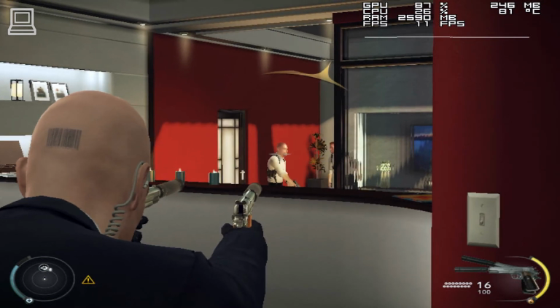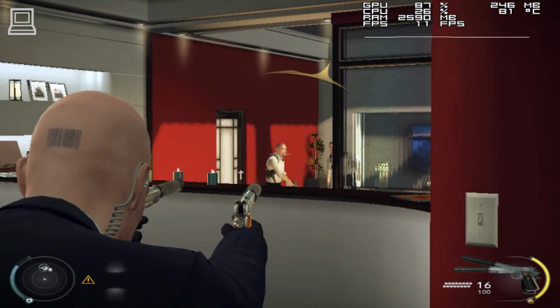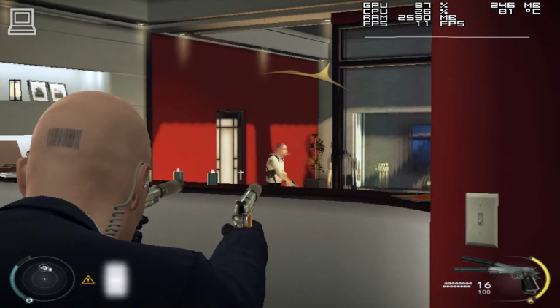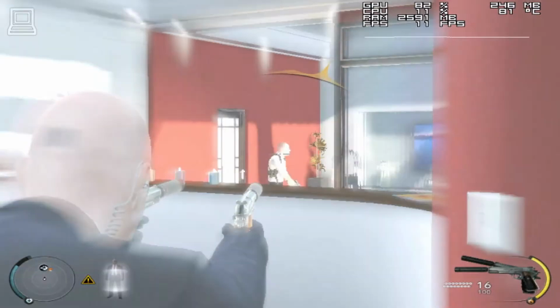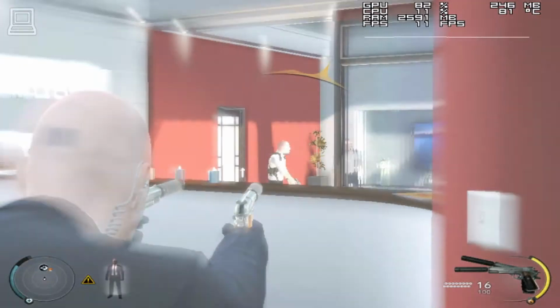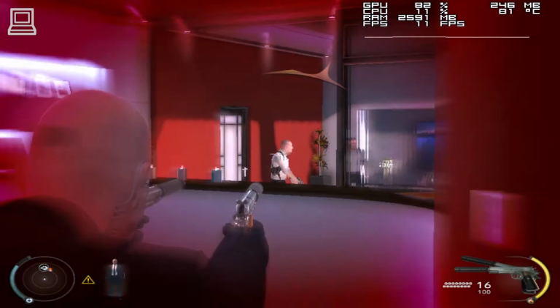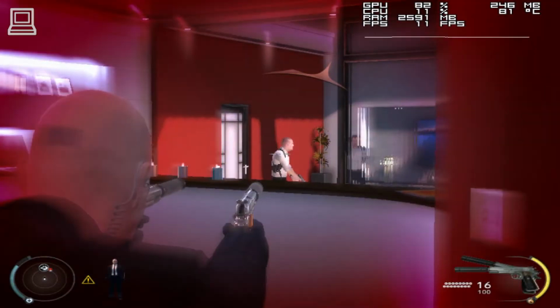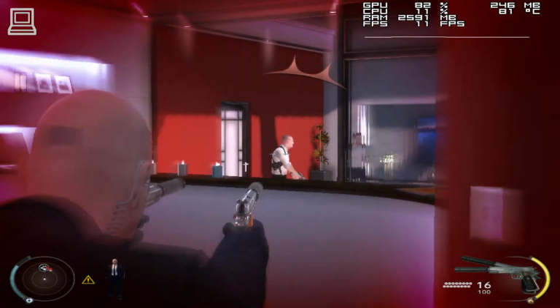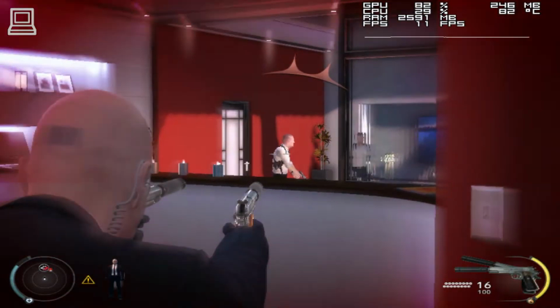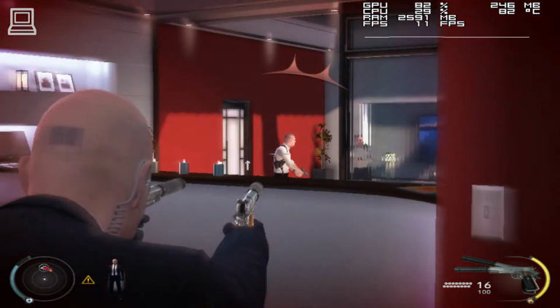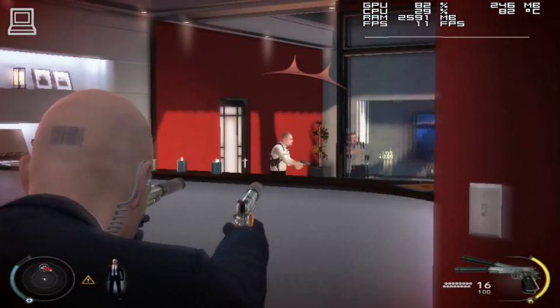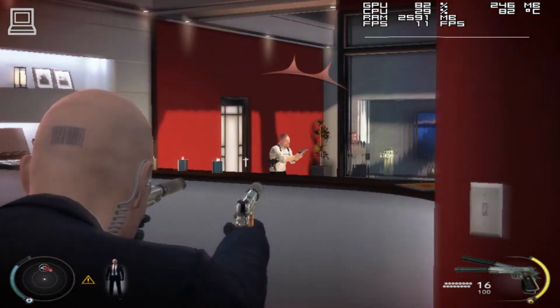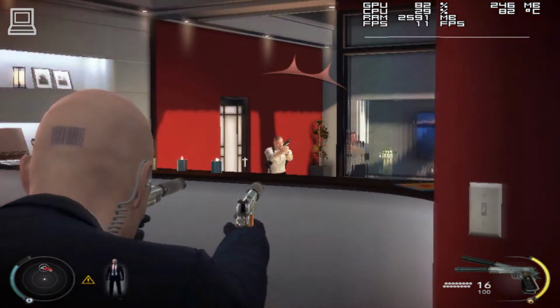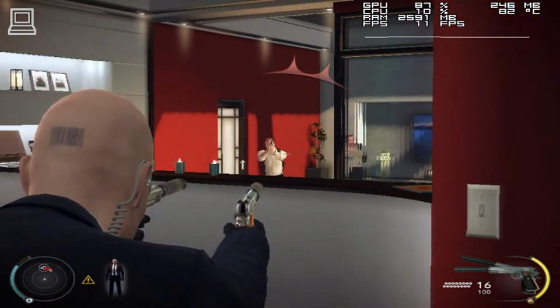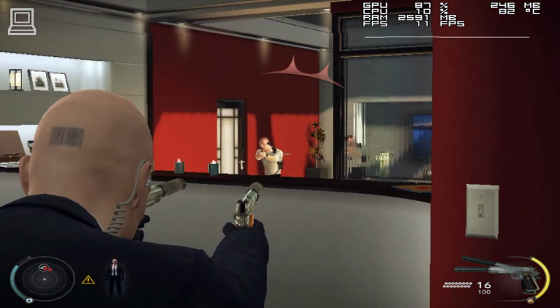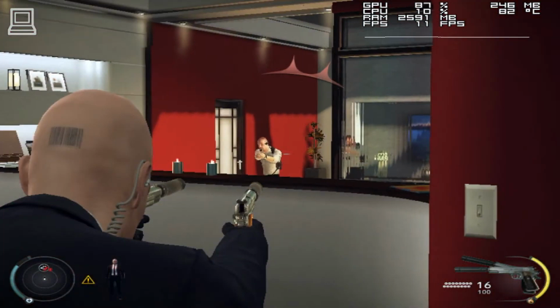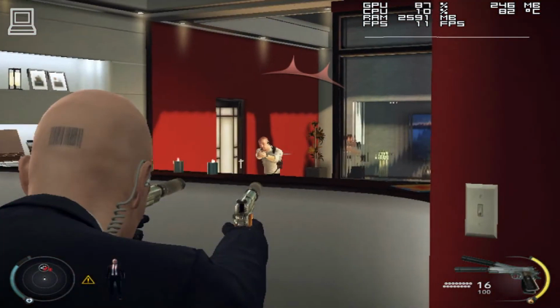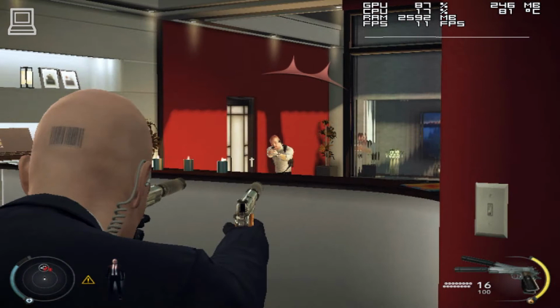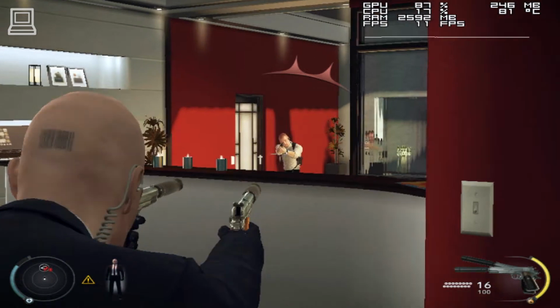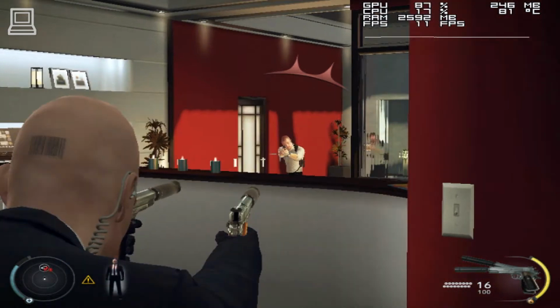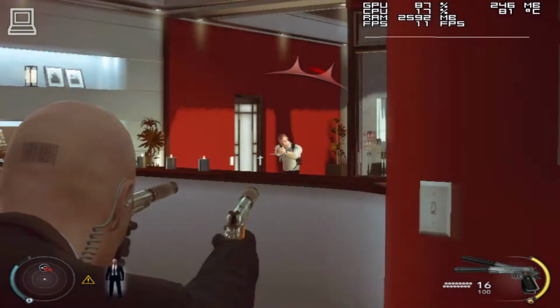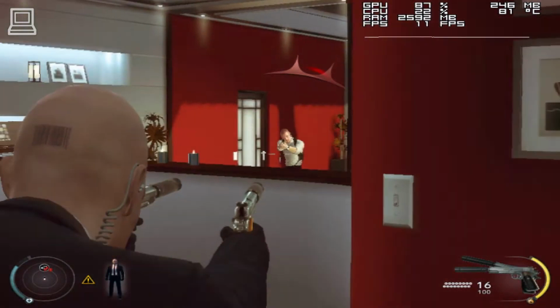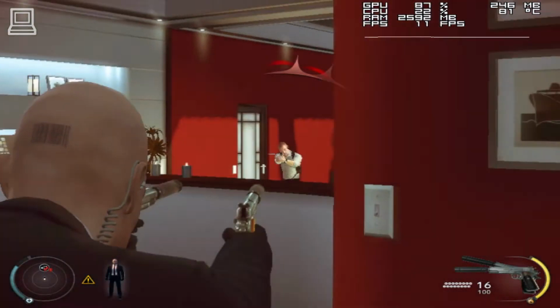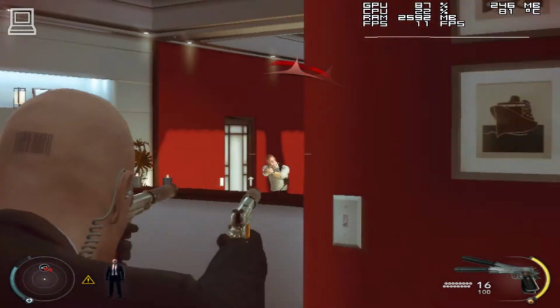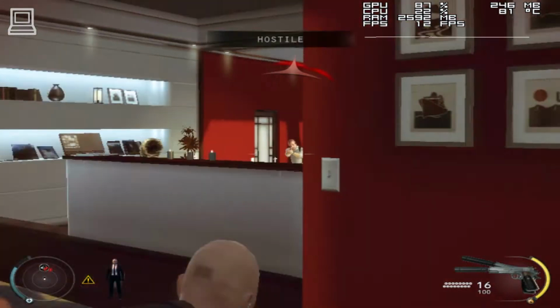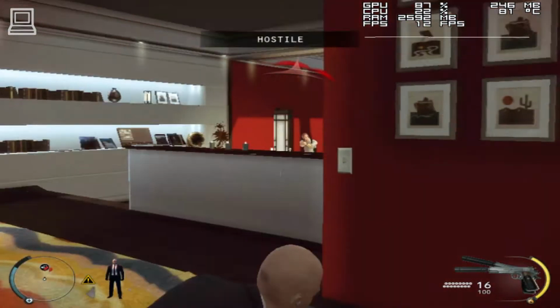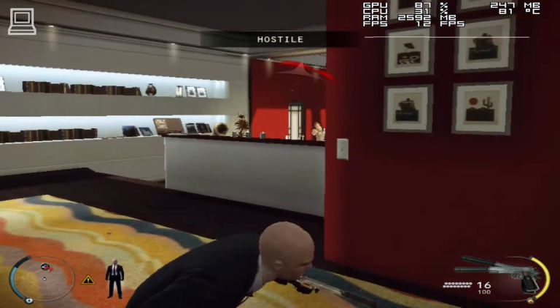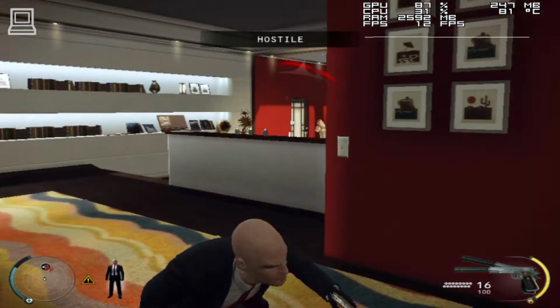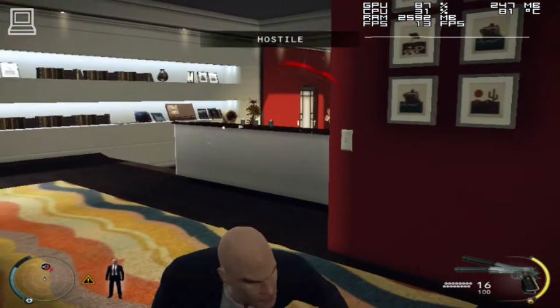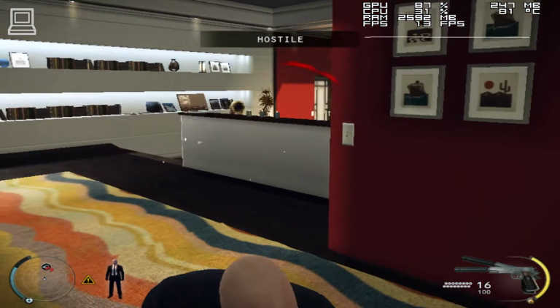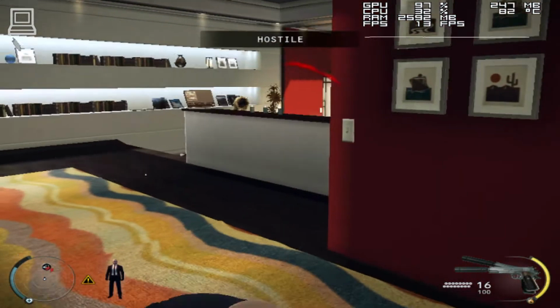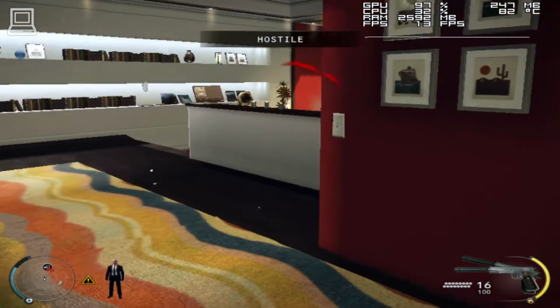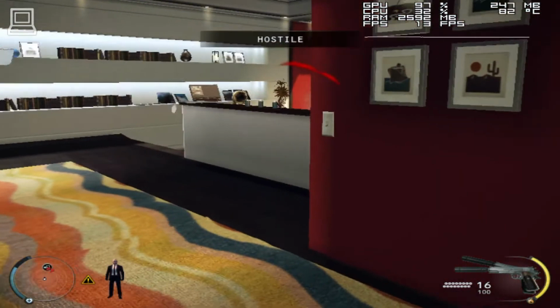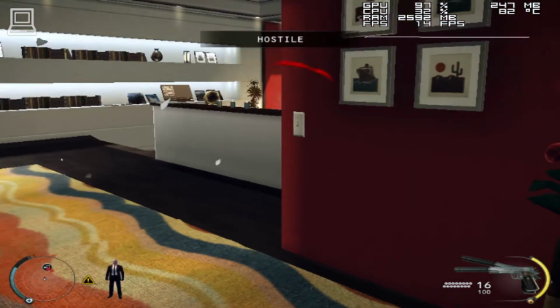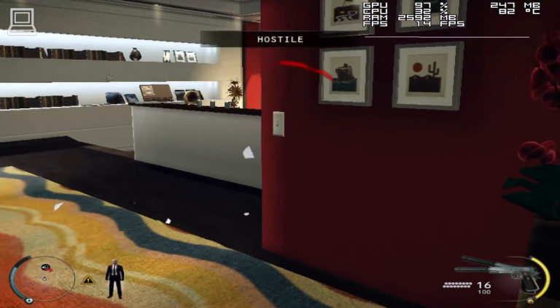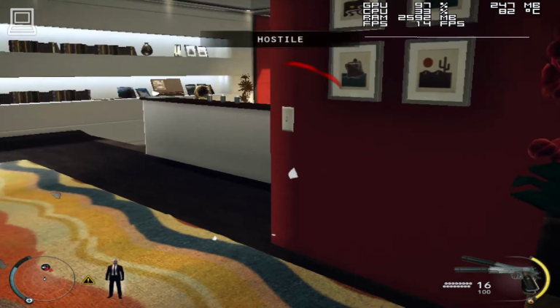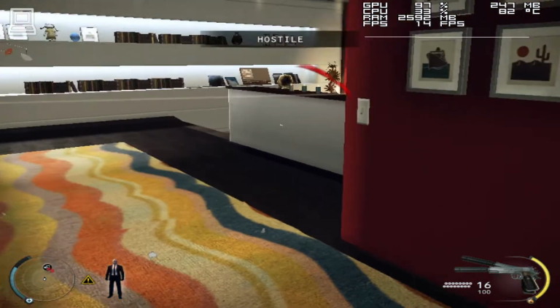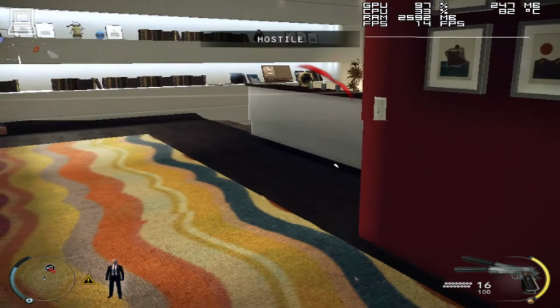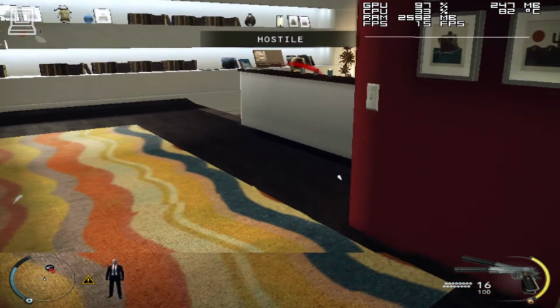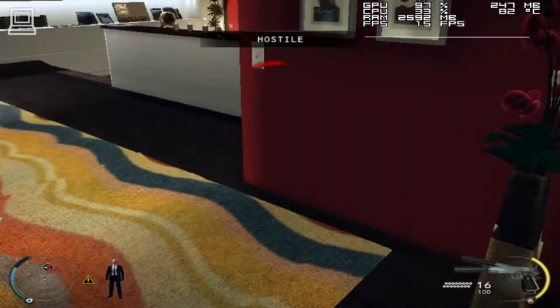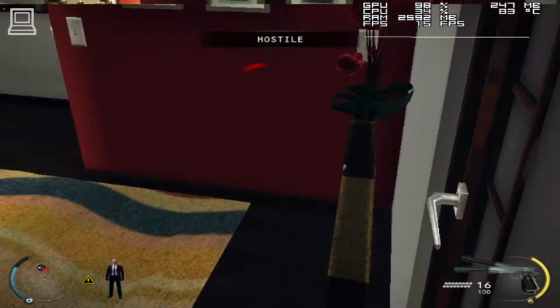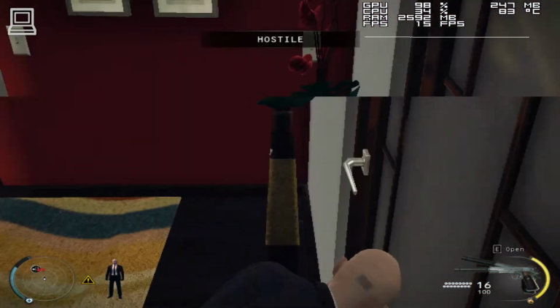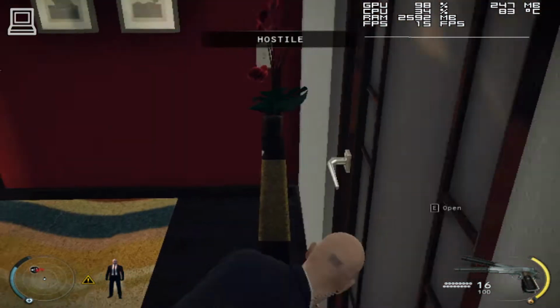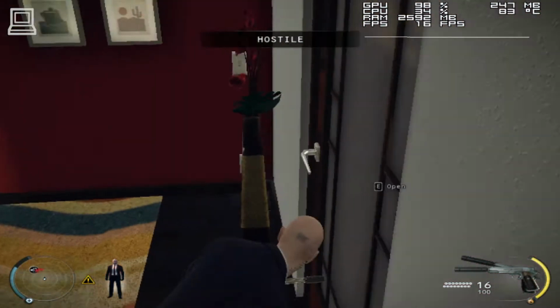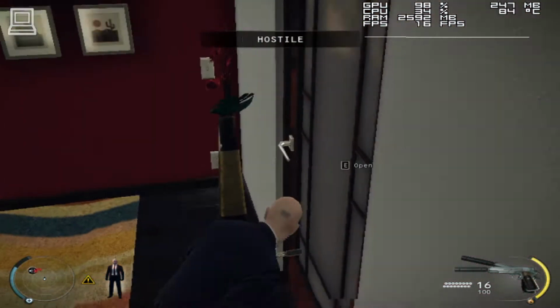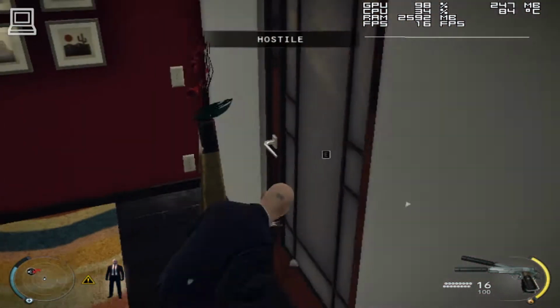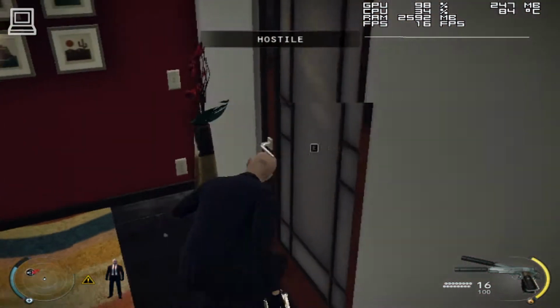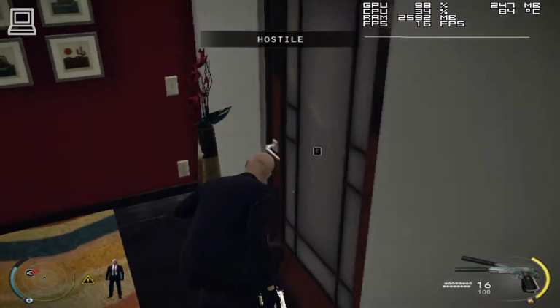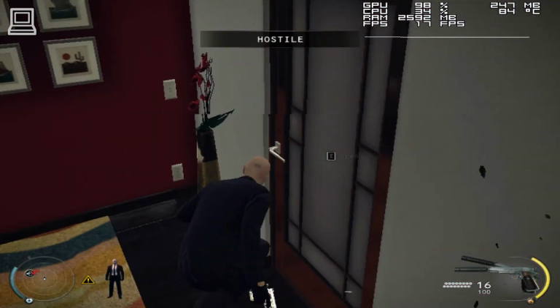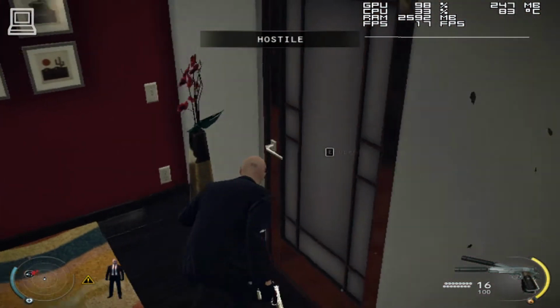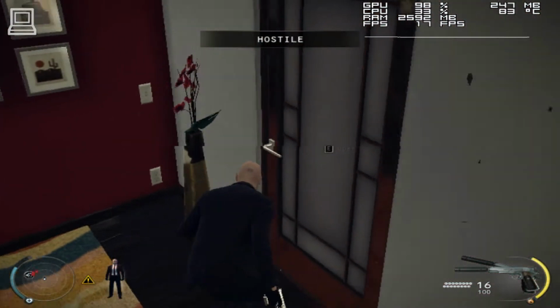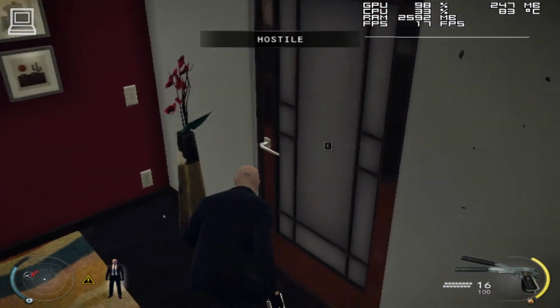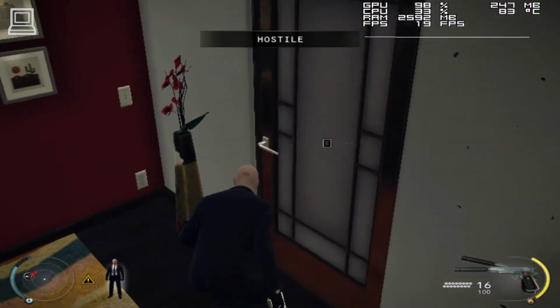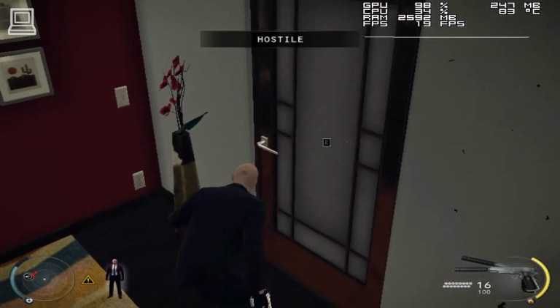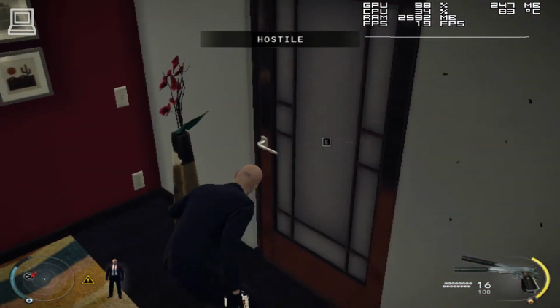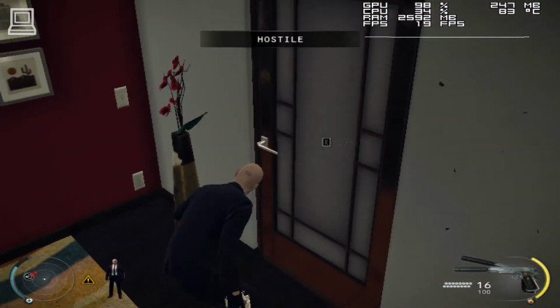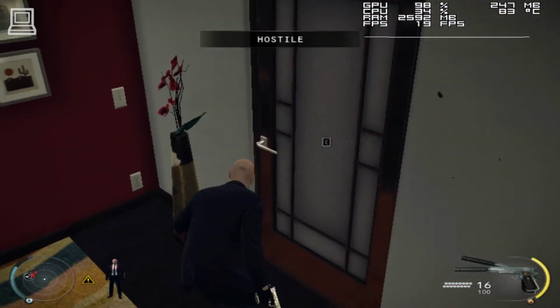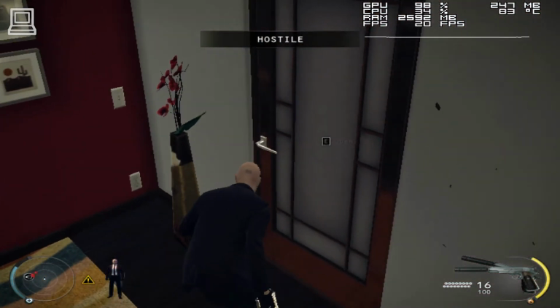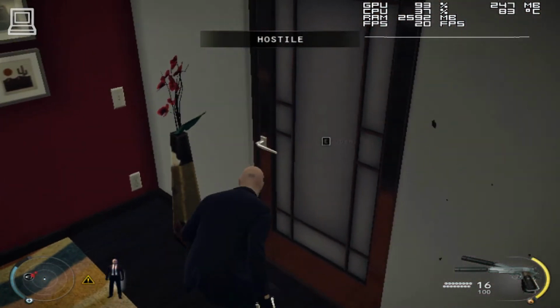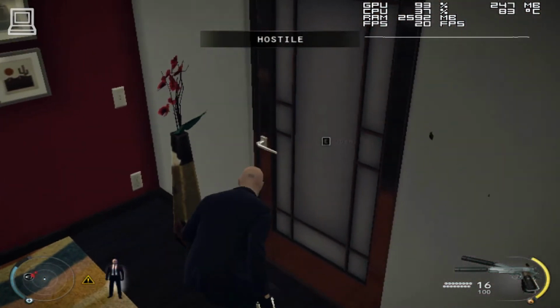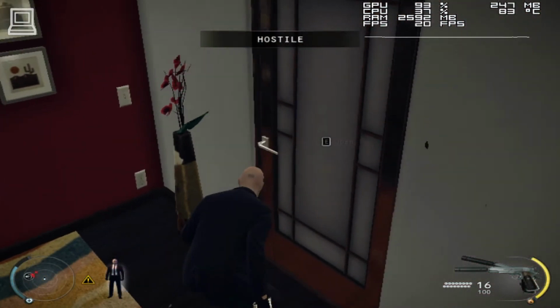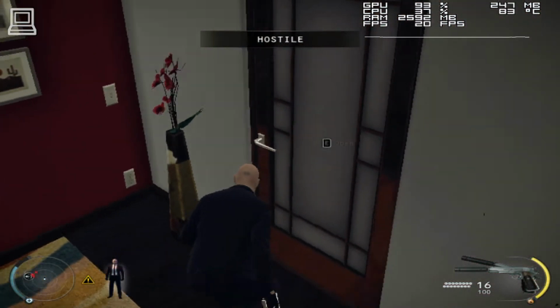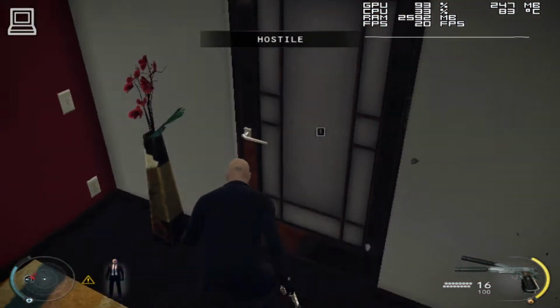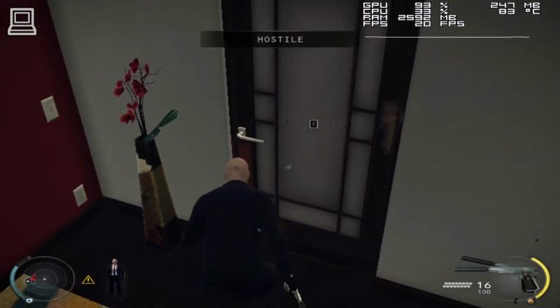You are being arrested. Do not run. Instead, fake surrender or calmly walk to a secluded area, then deal with your enemy.